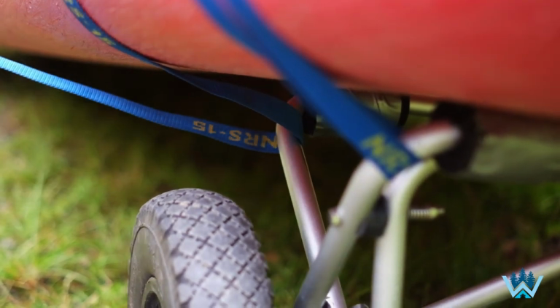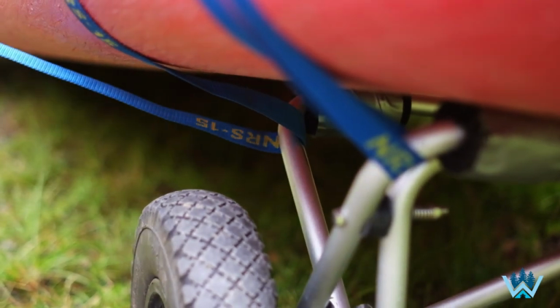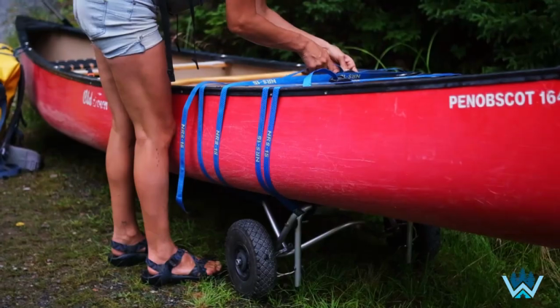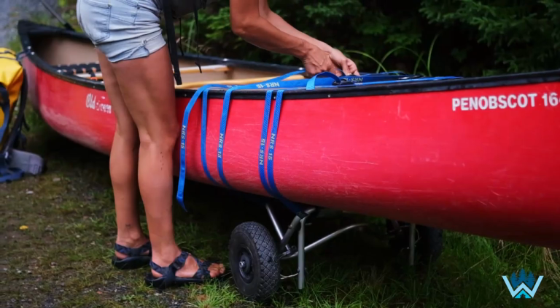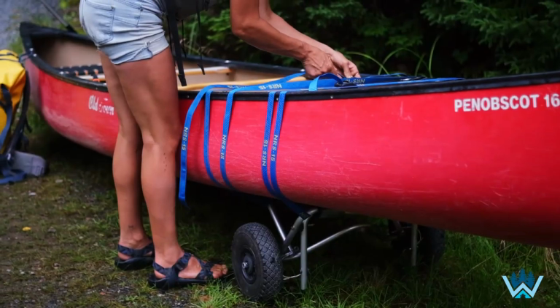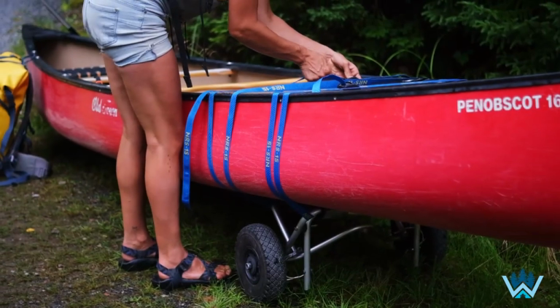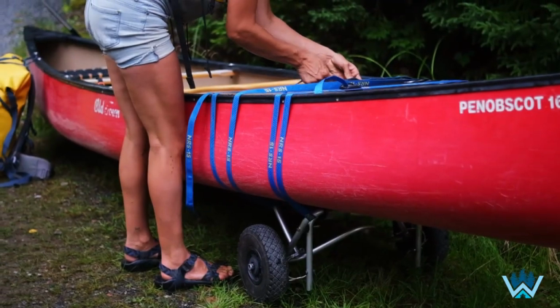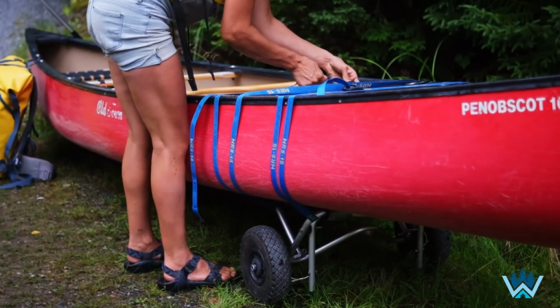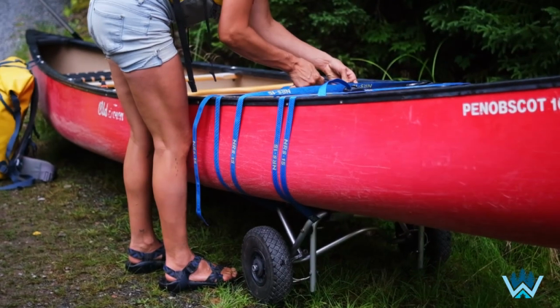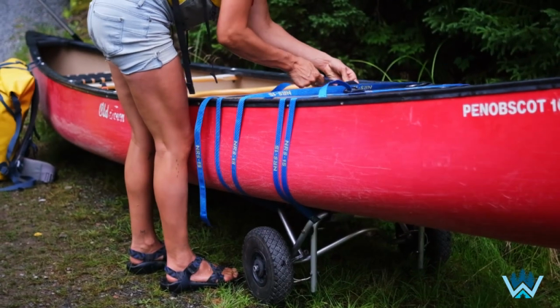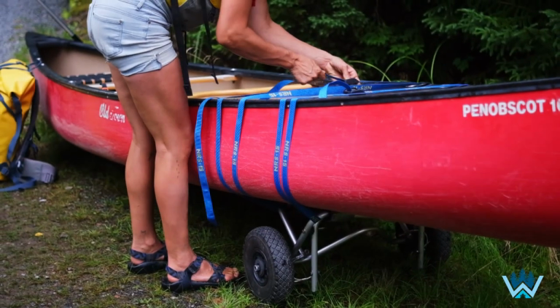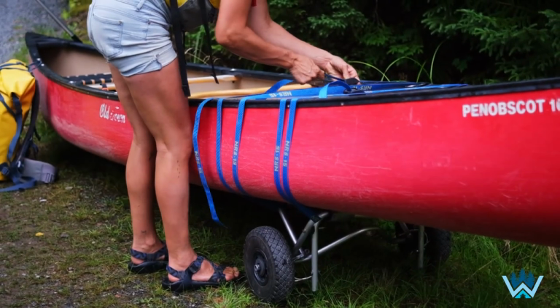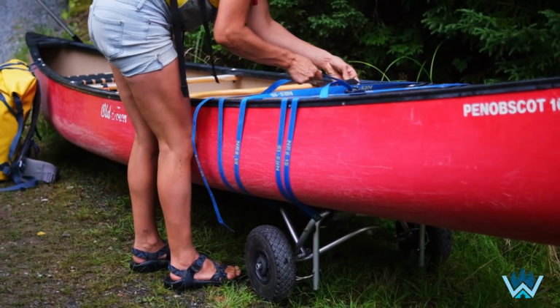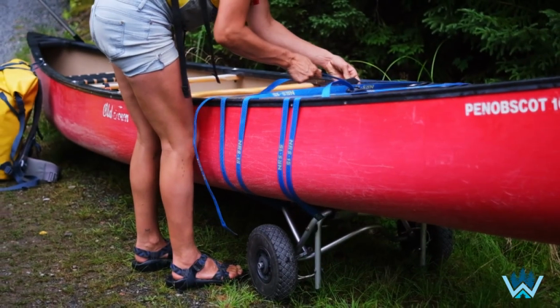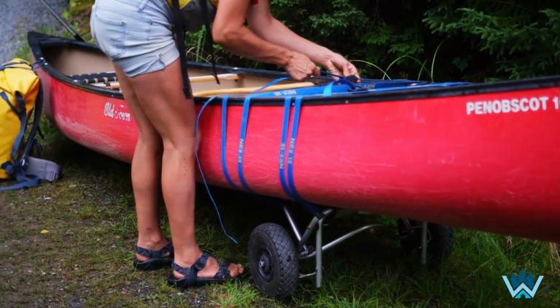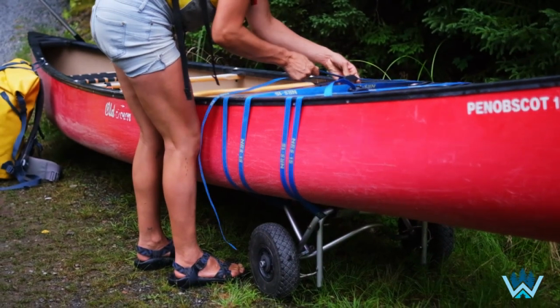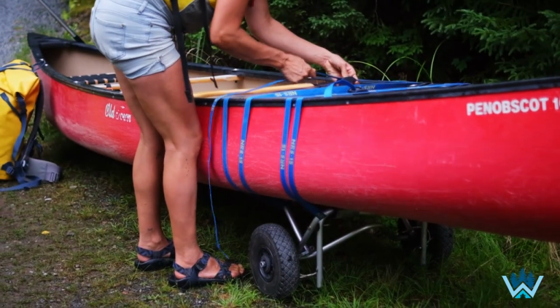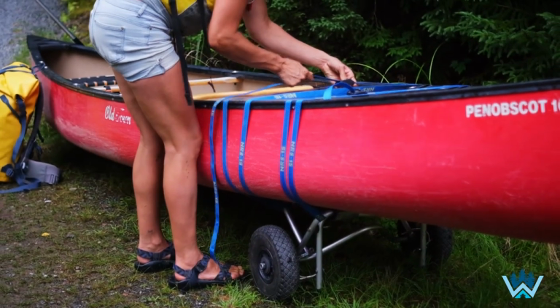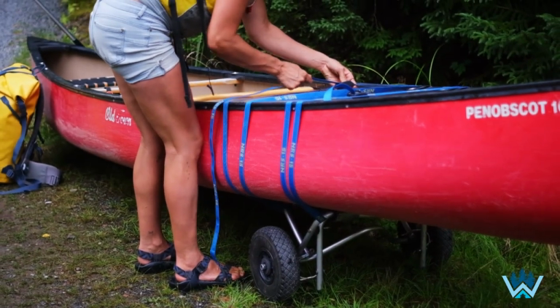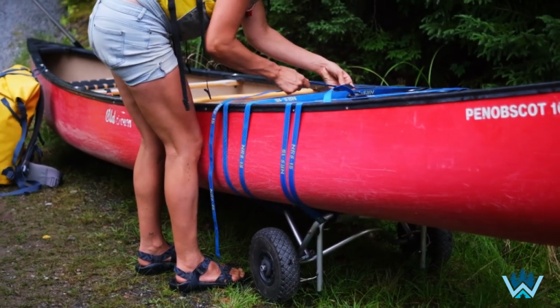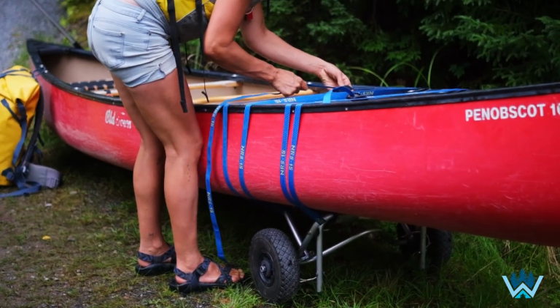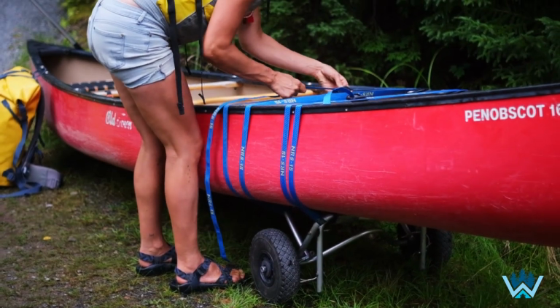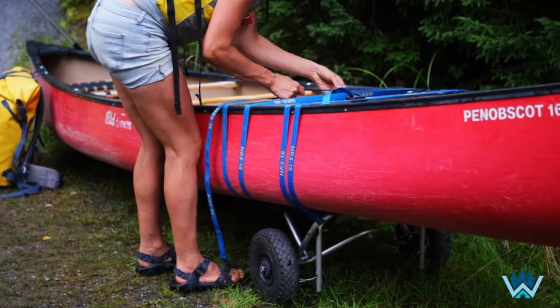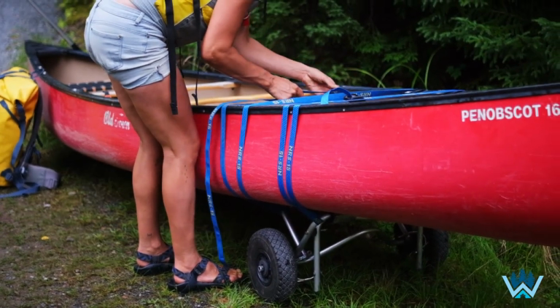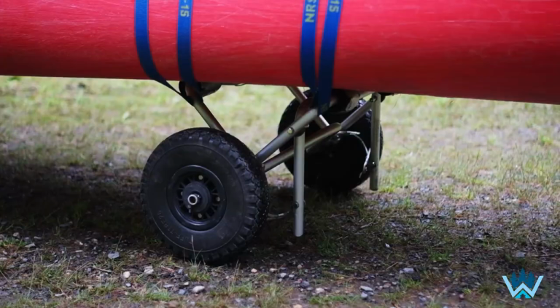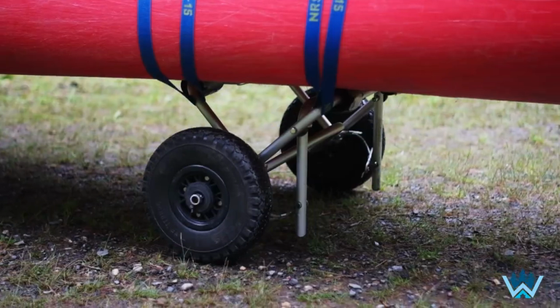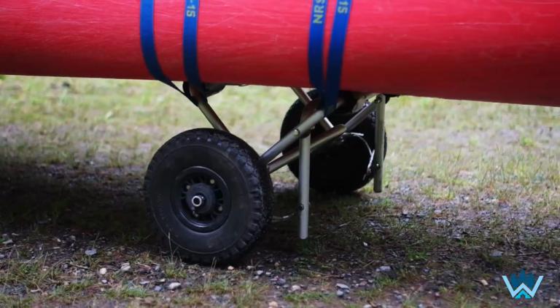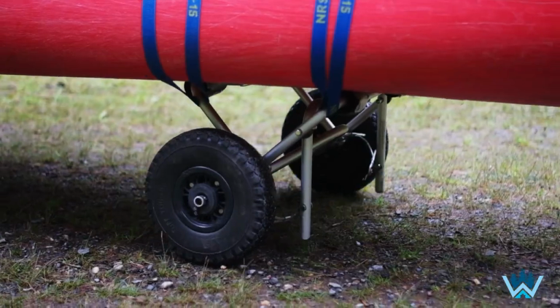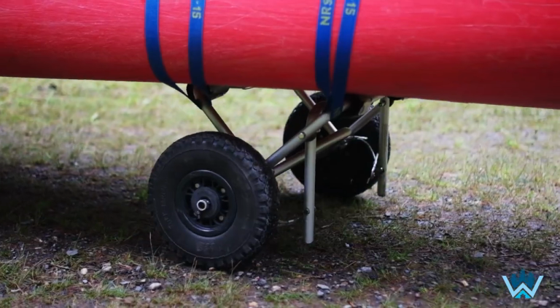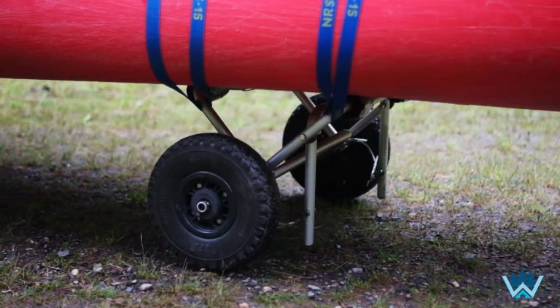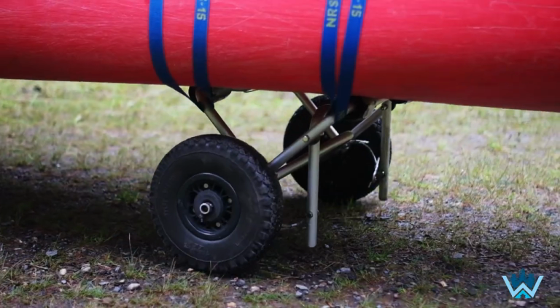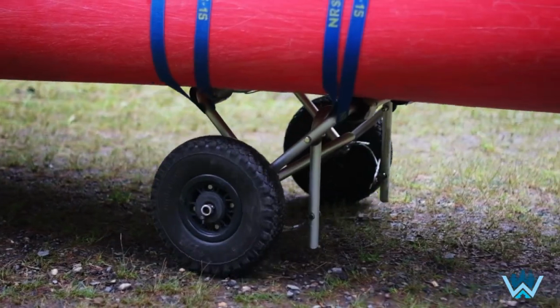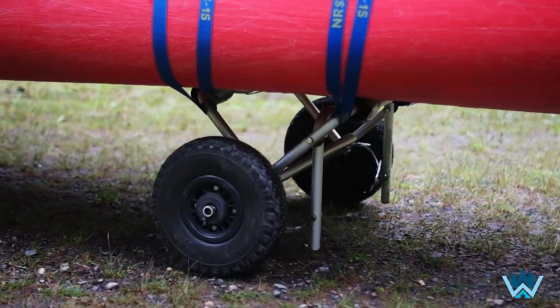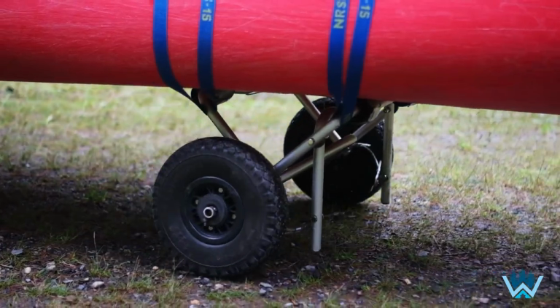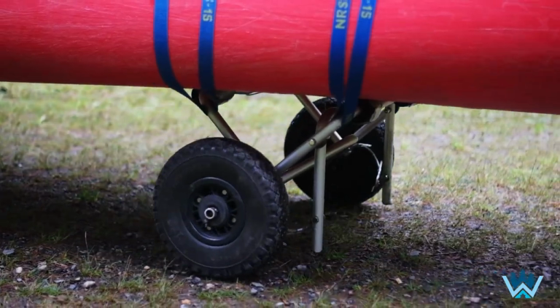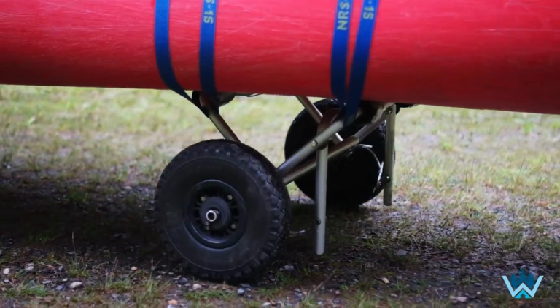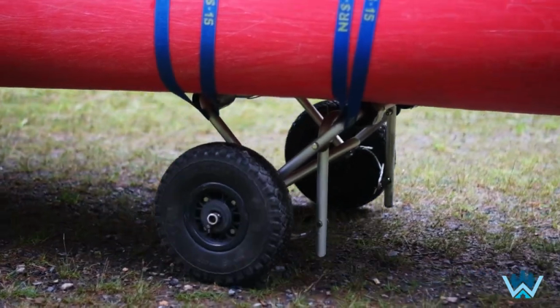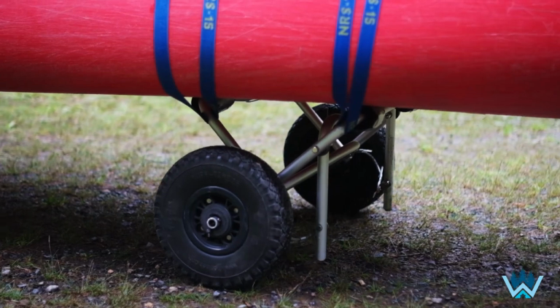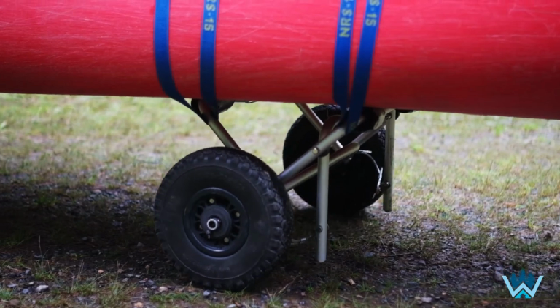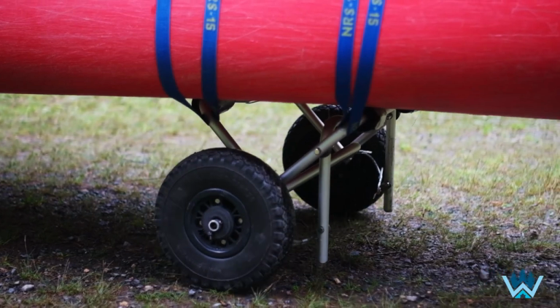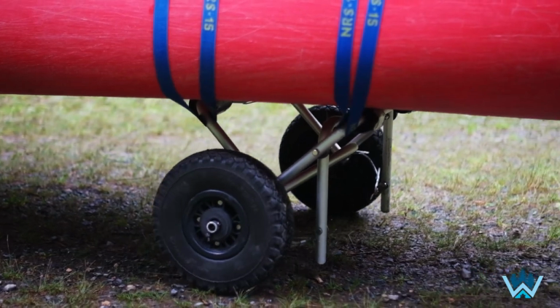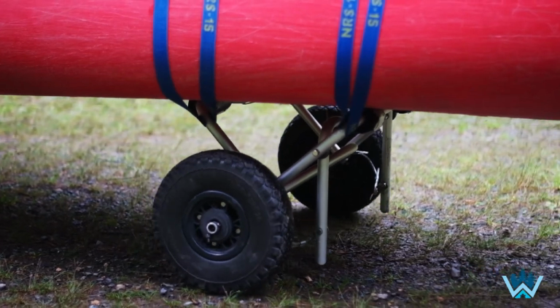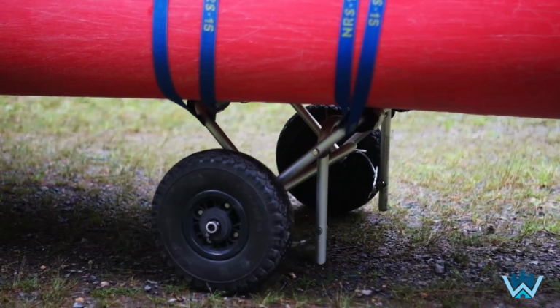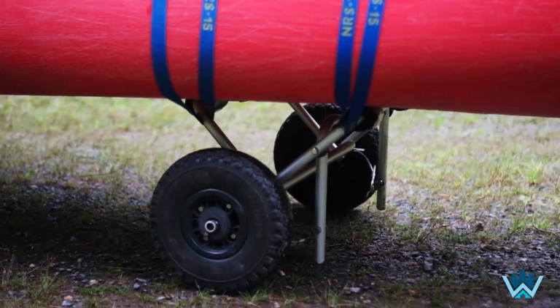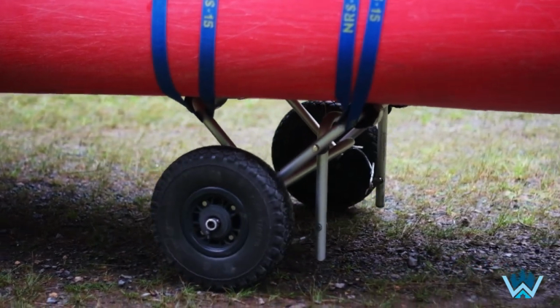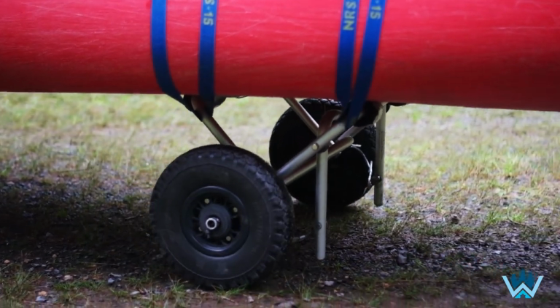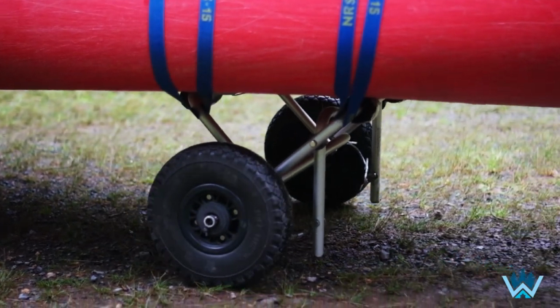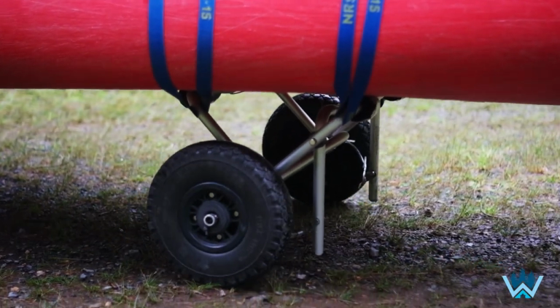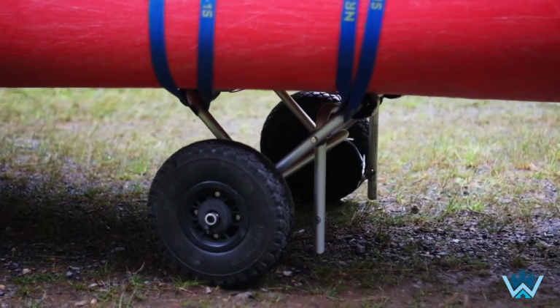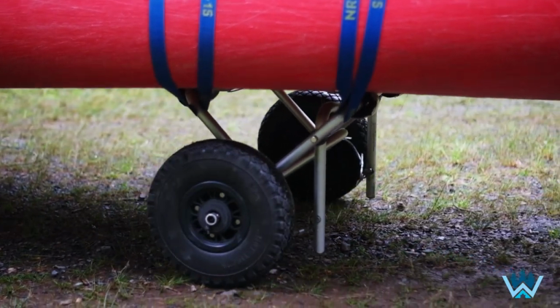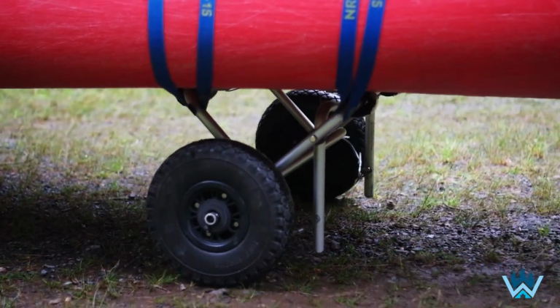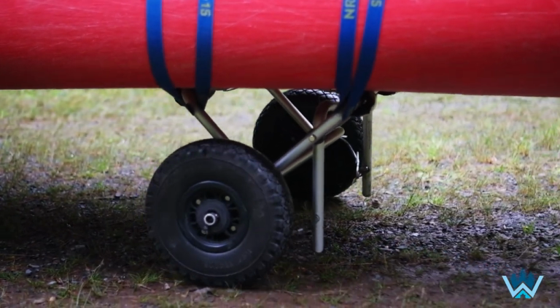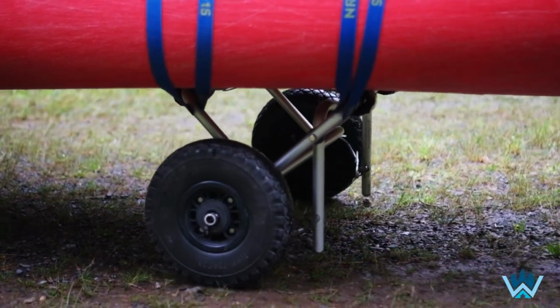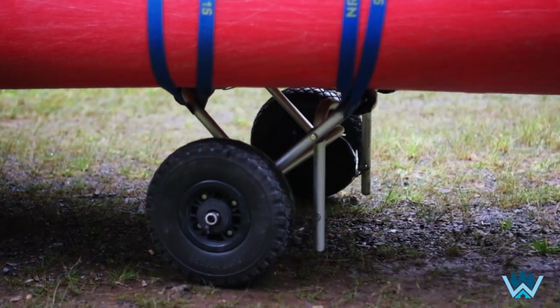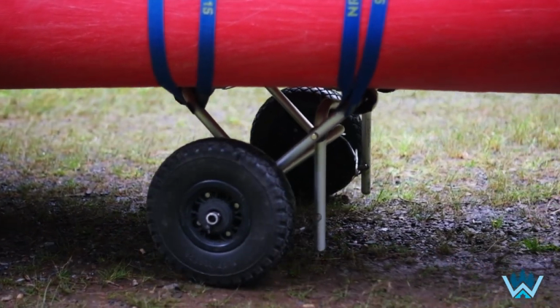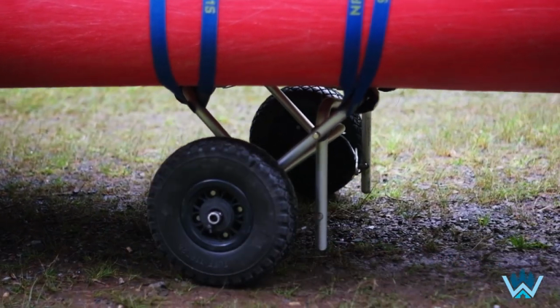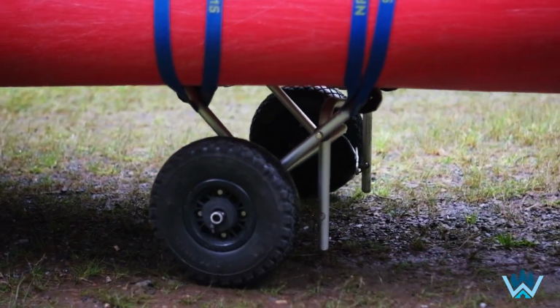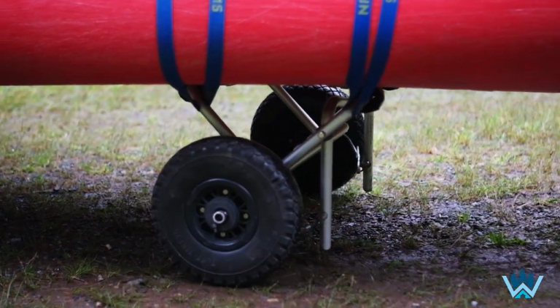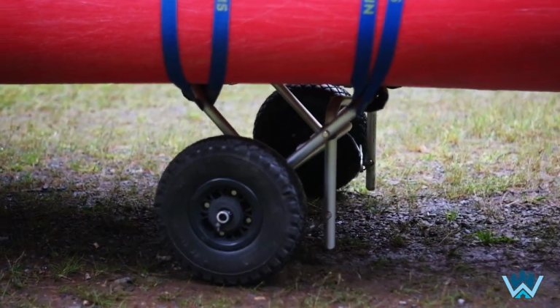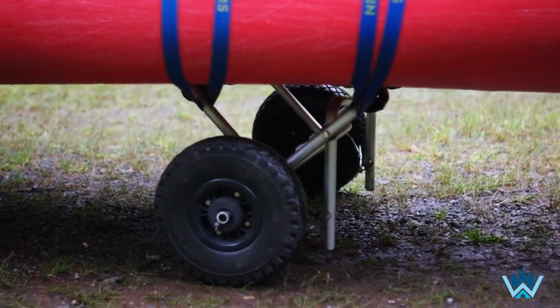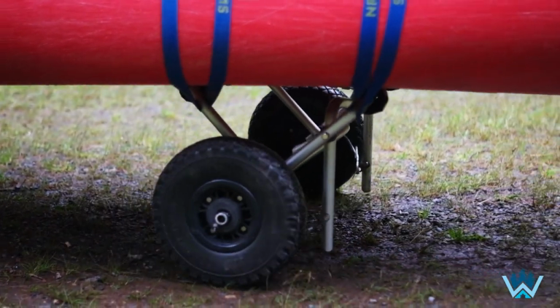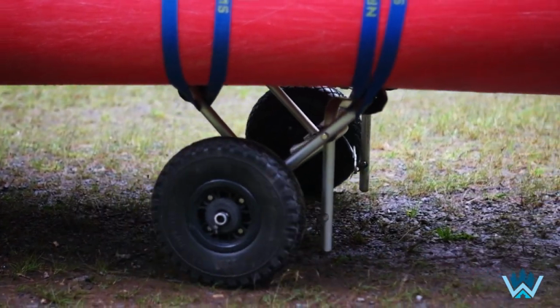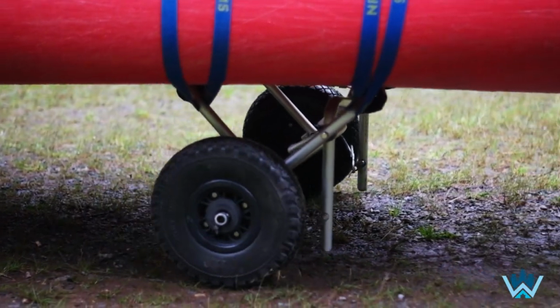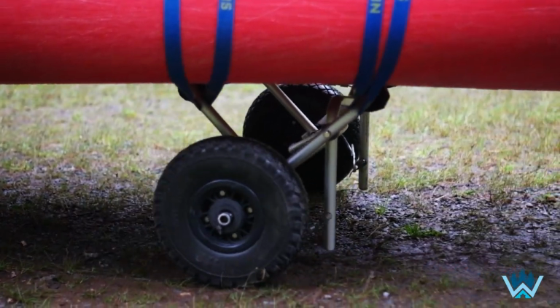Once that's done I'll repeat the same process on the other bar that the canoe rests on. Once I've pulled the straps nice and tight, I'll pick up the canoe and roll it a little bit to see if I need to make any adjustments.